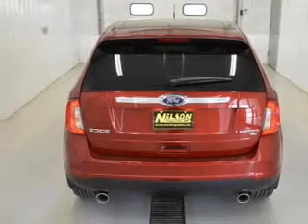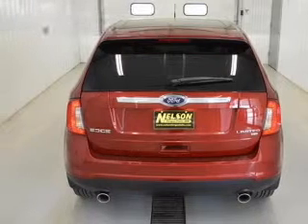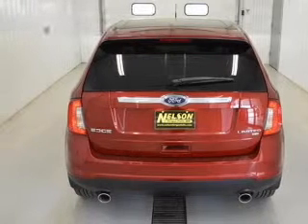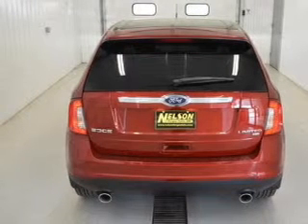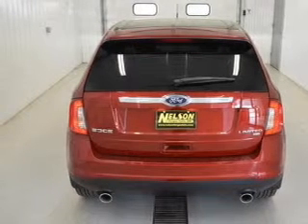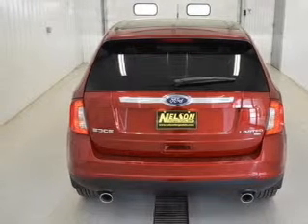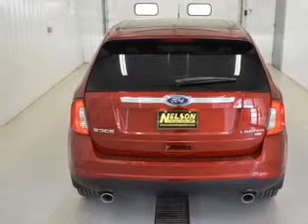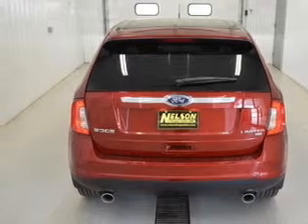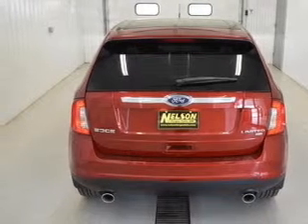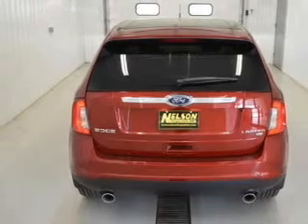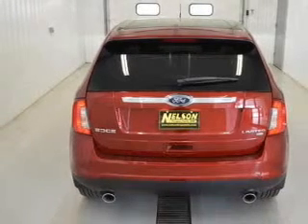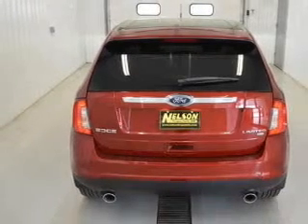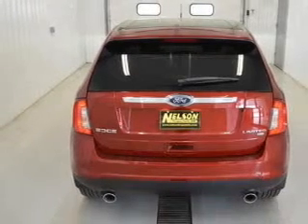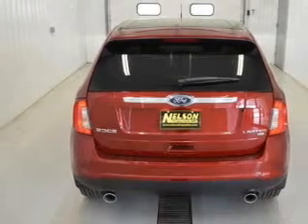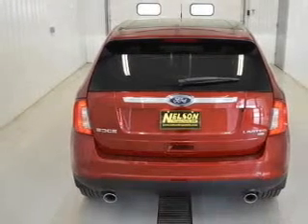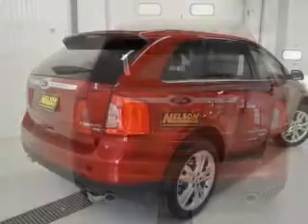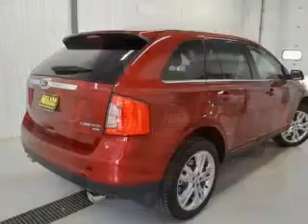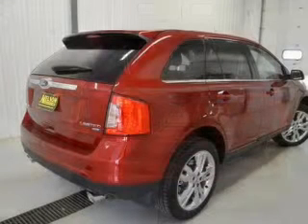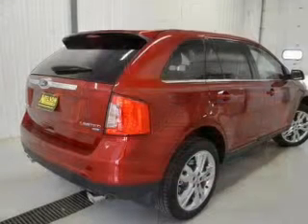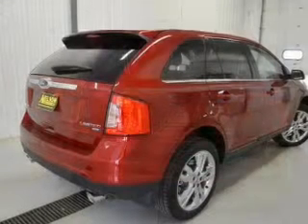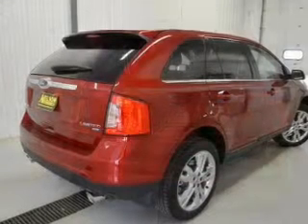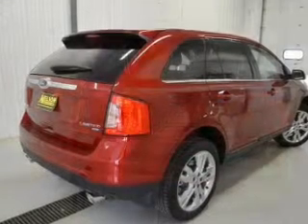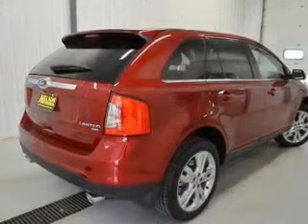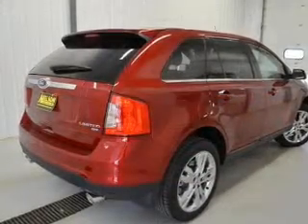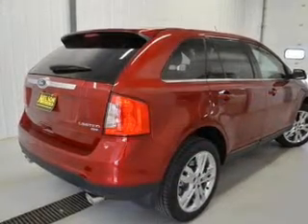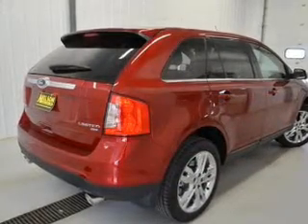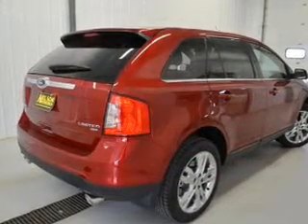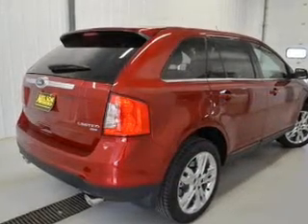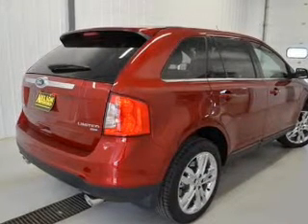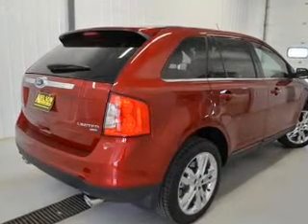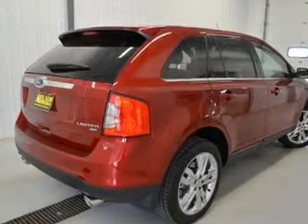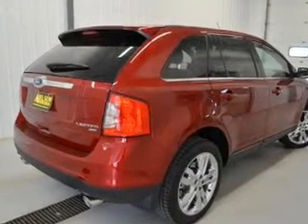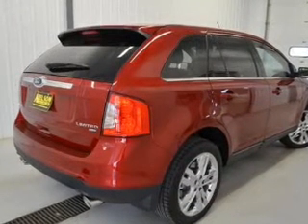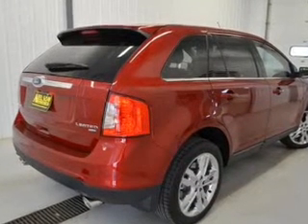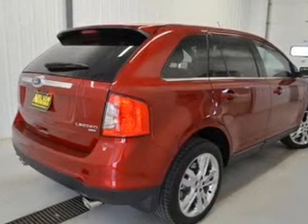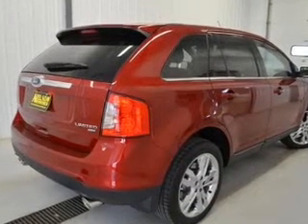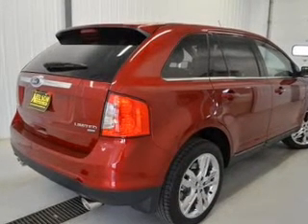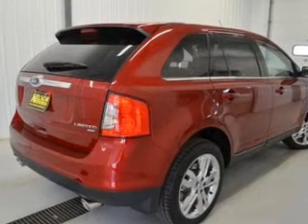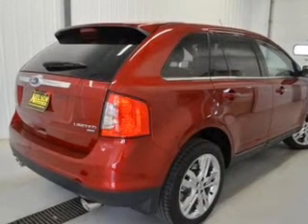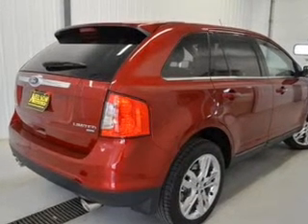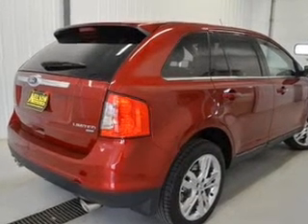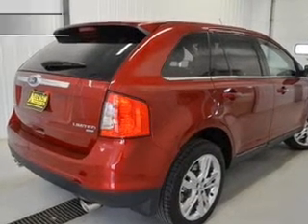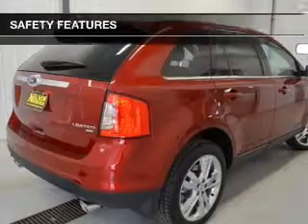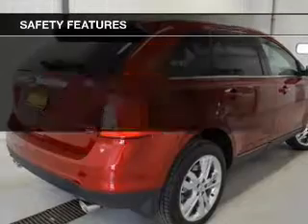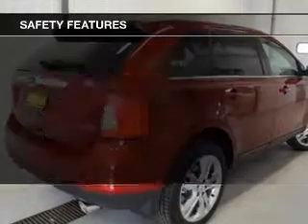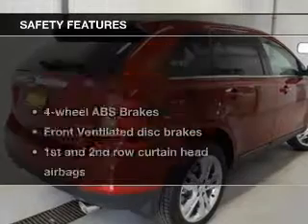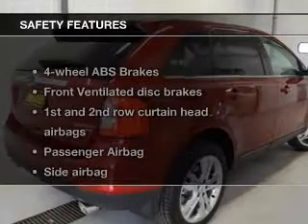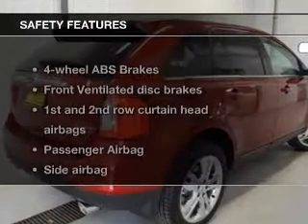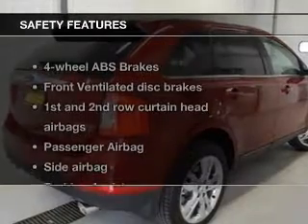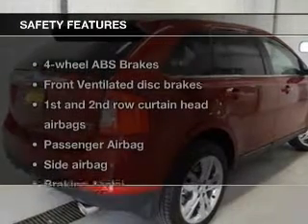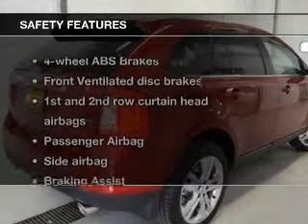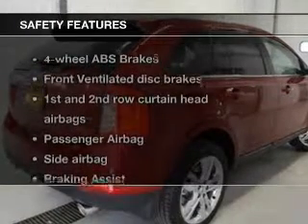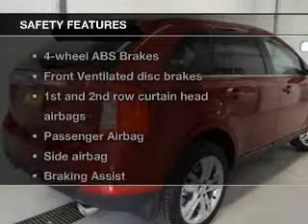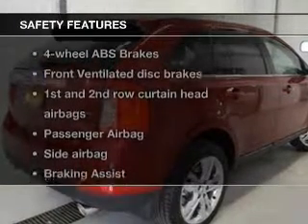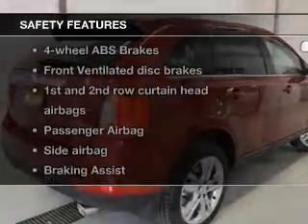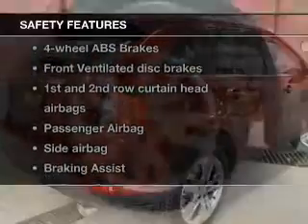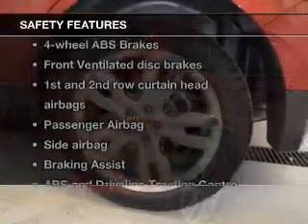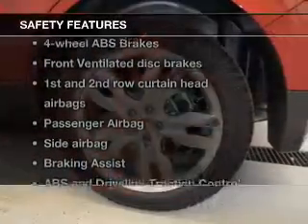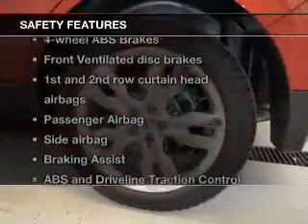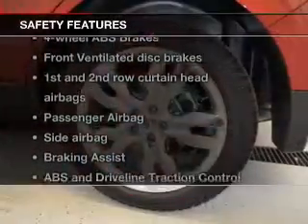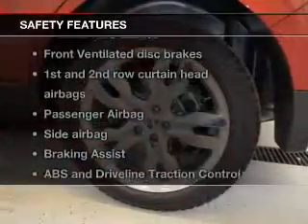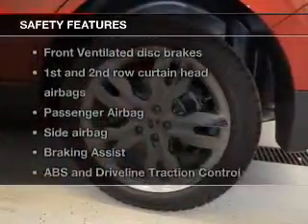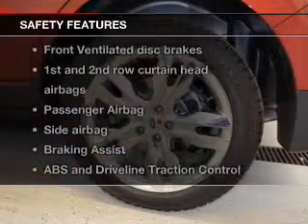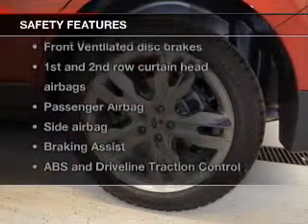Steering wheel controls, memory seats, a premium sound system, and premium rims. Safety was made a priority with these features.